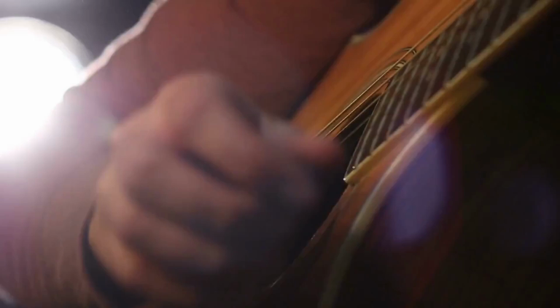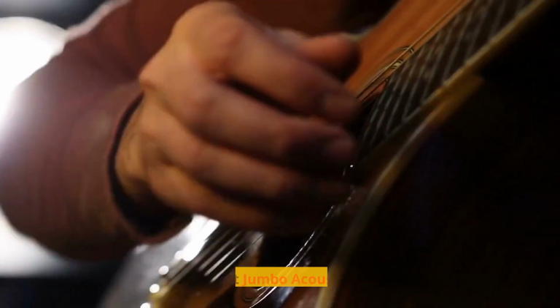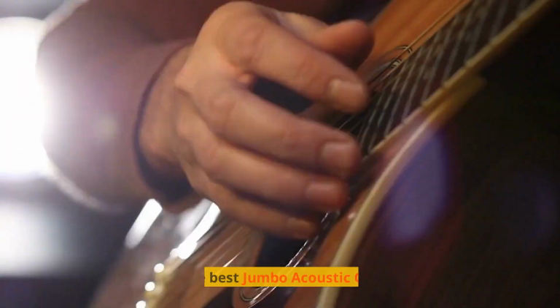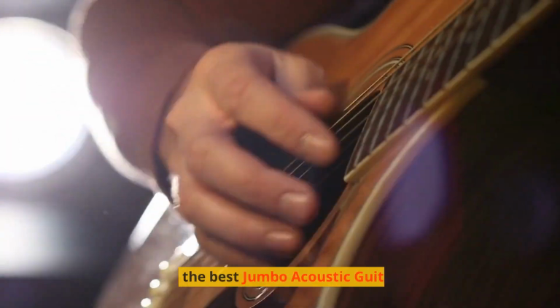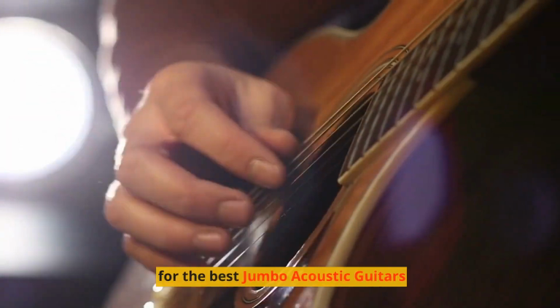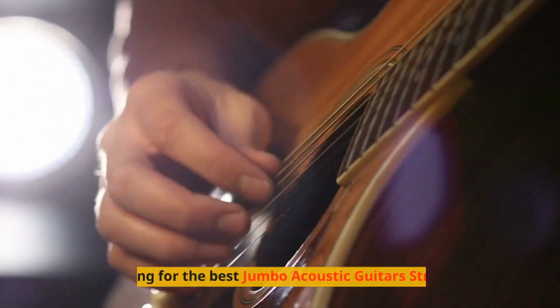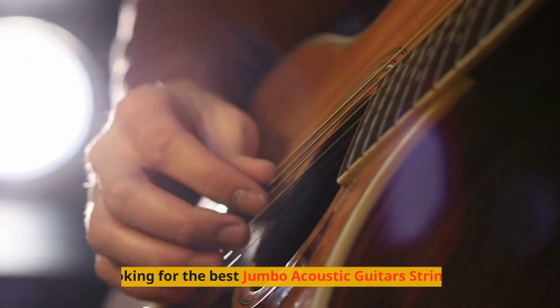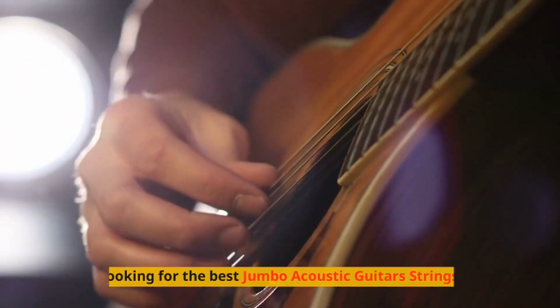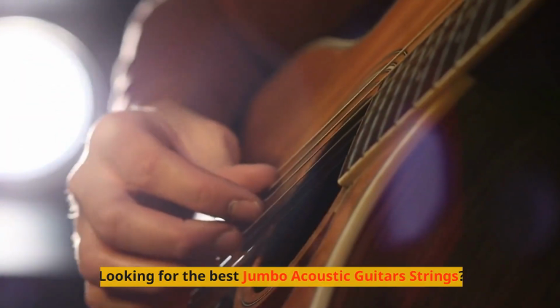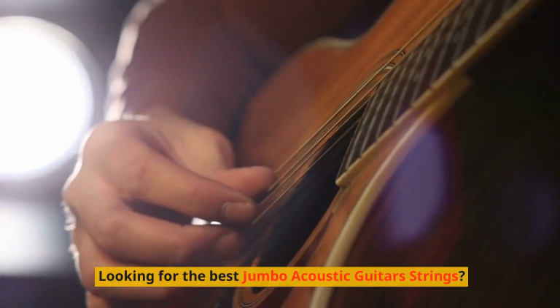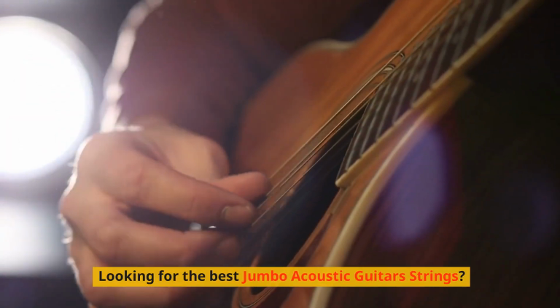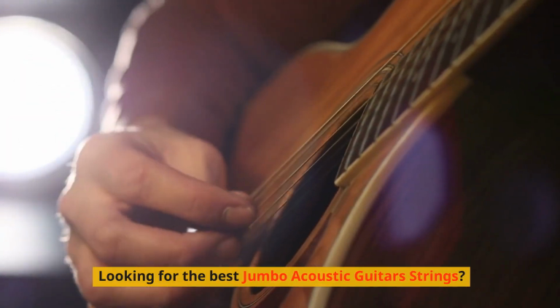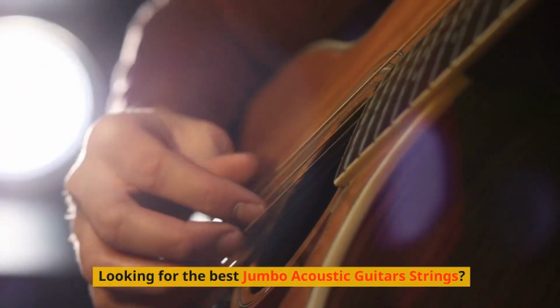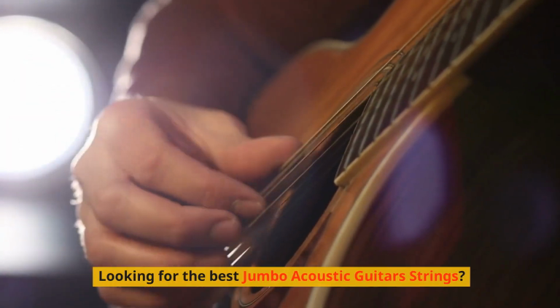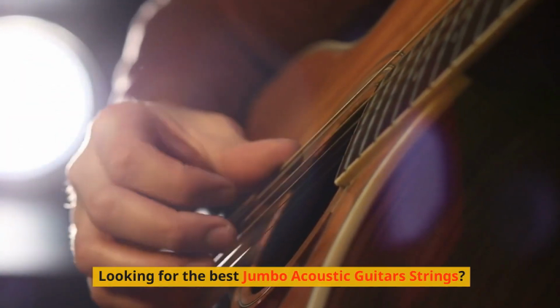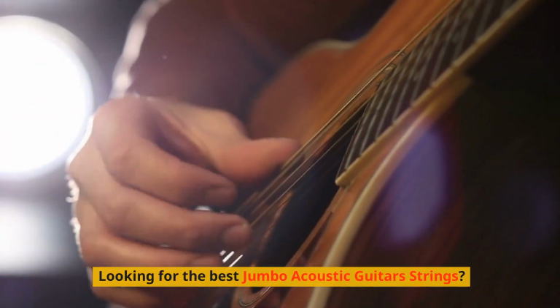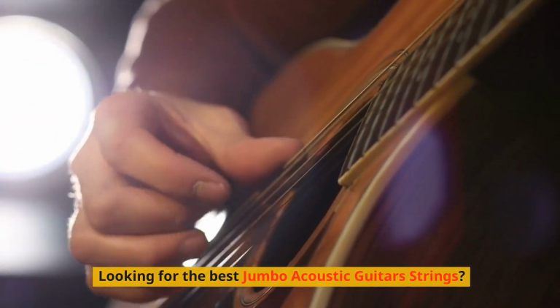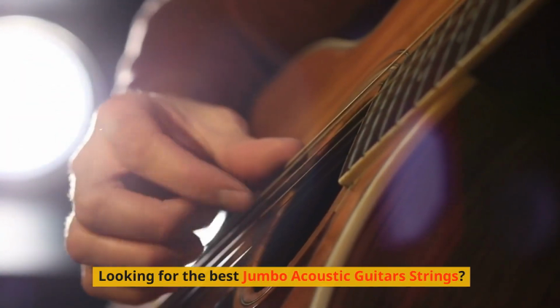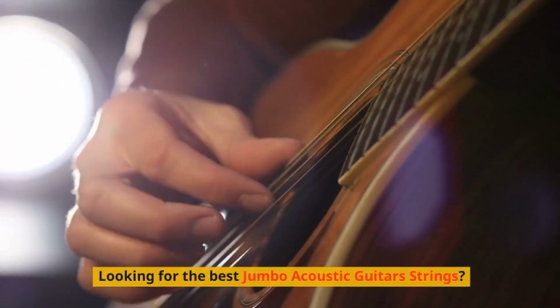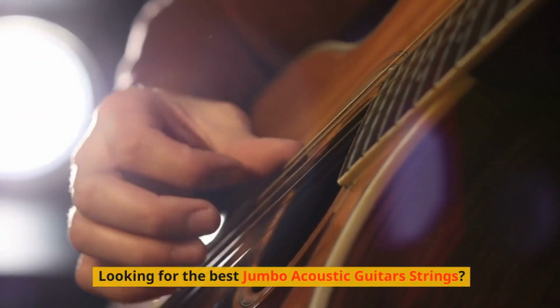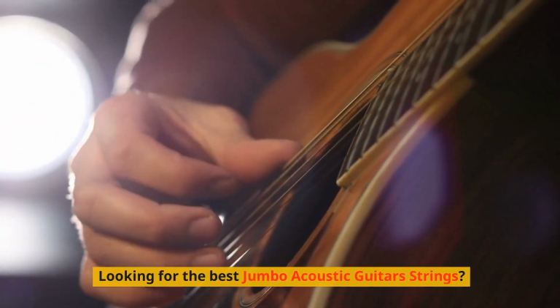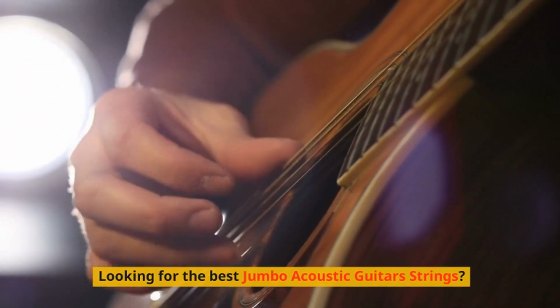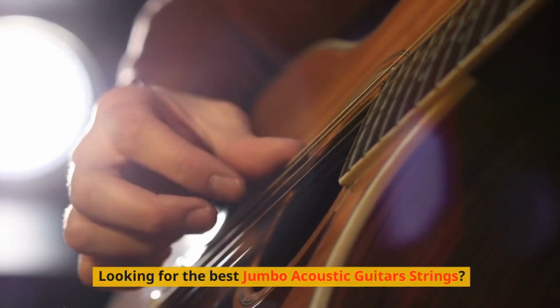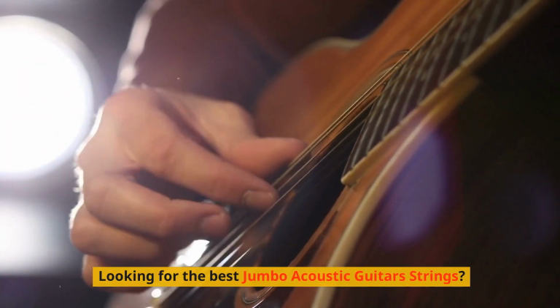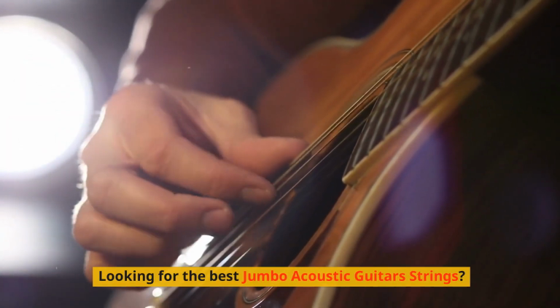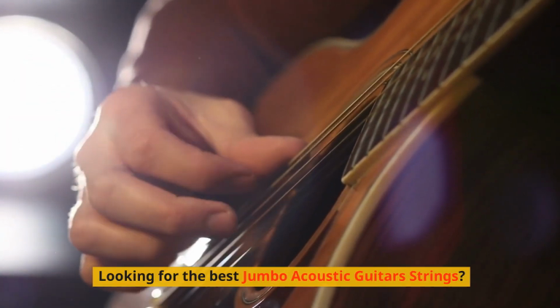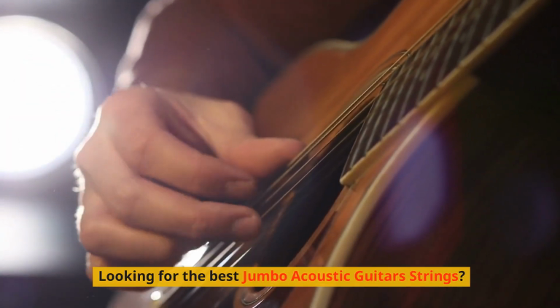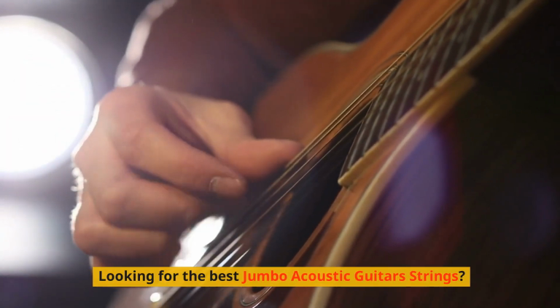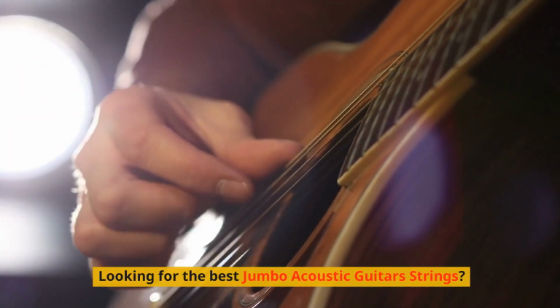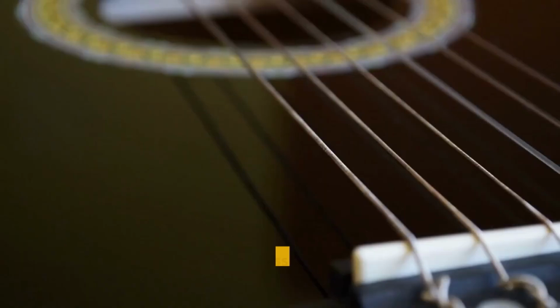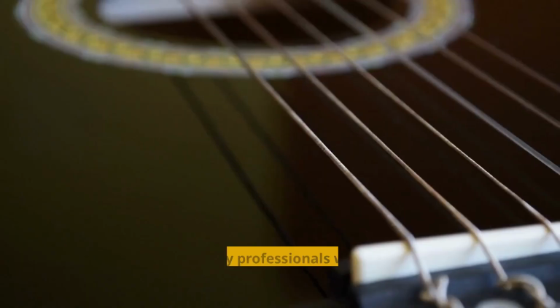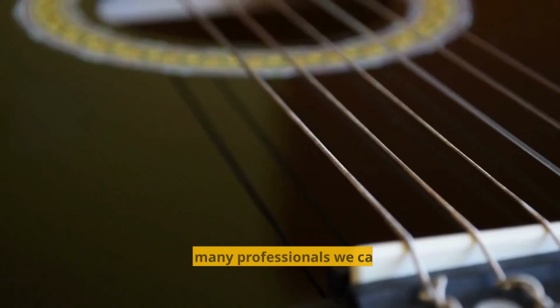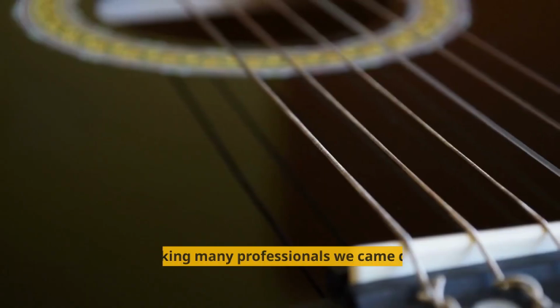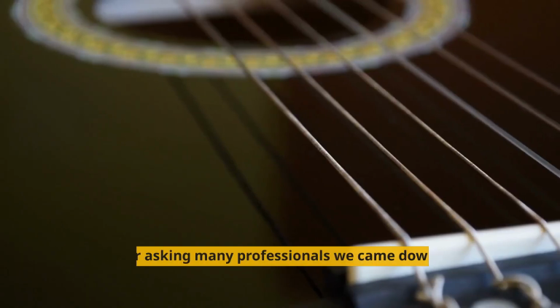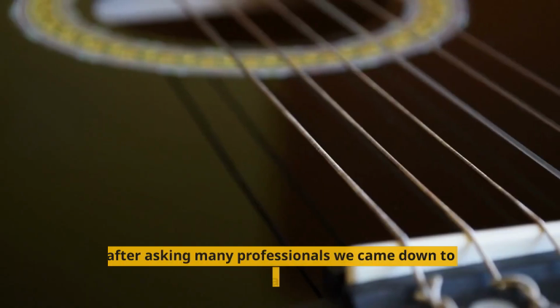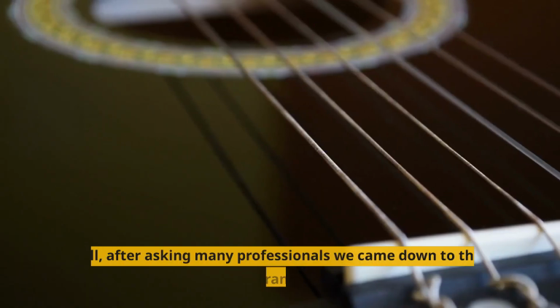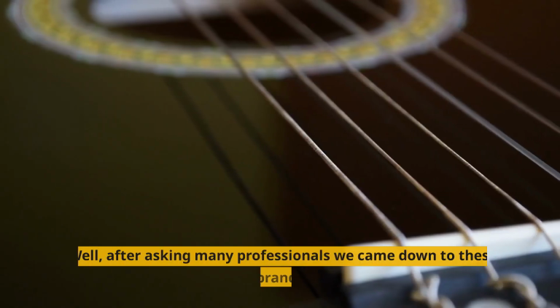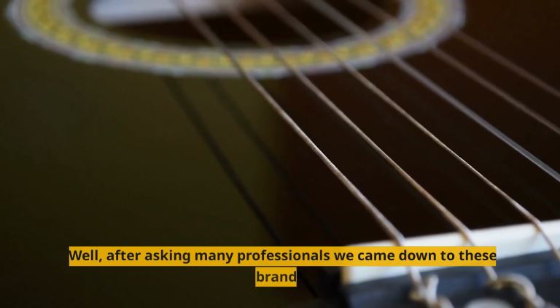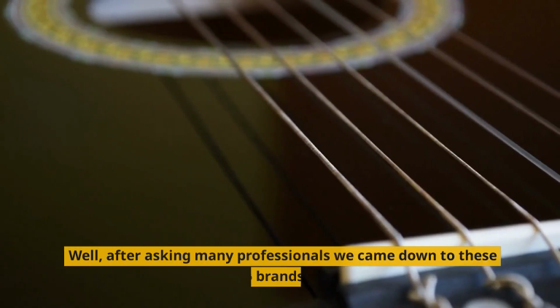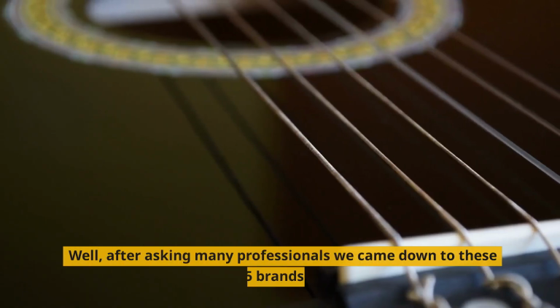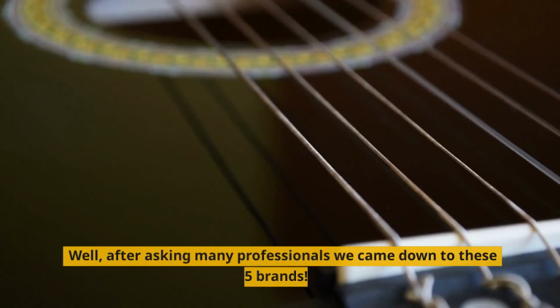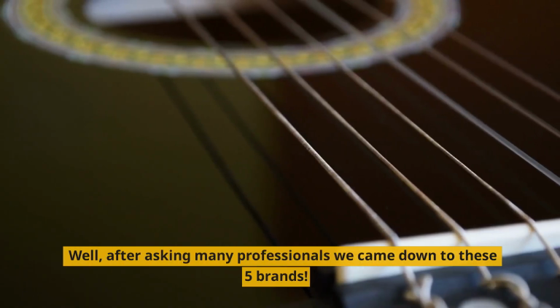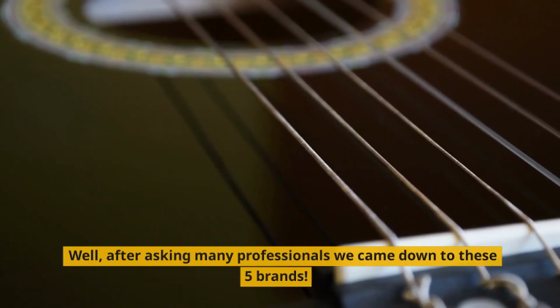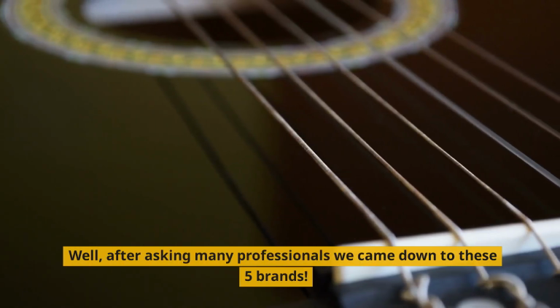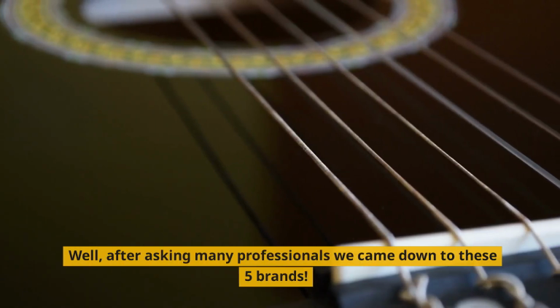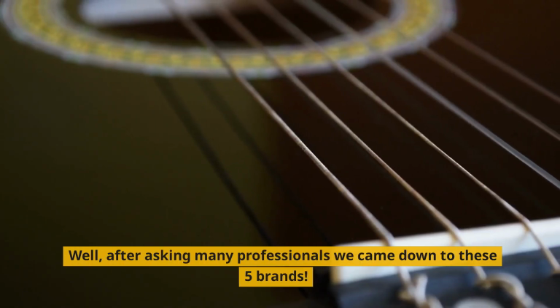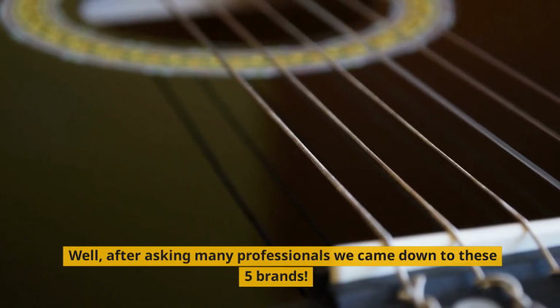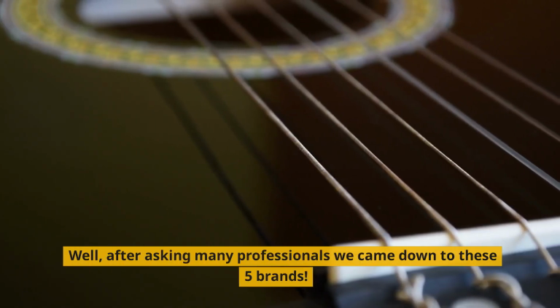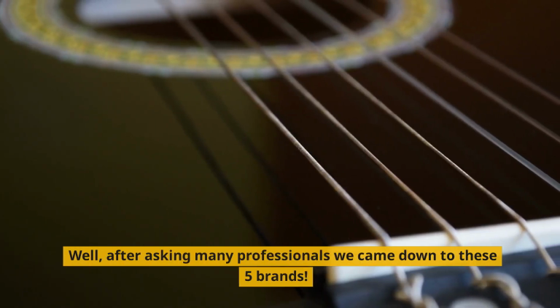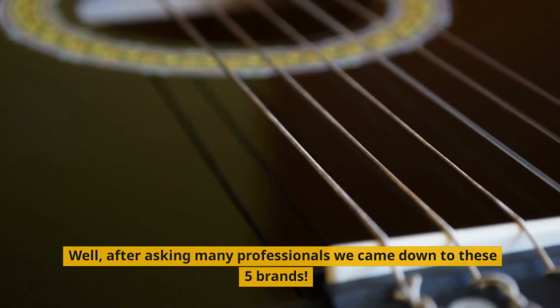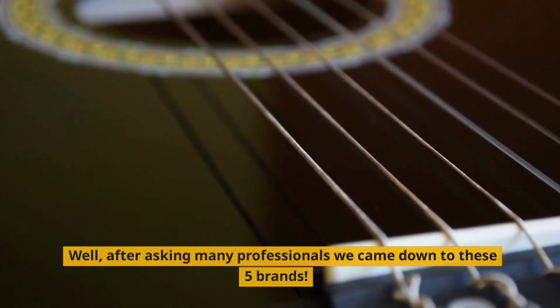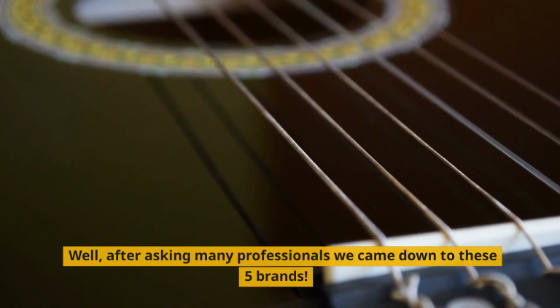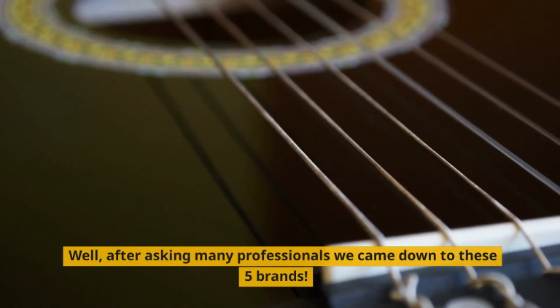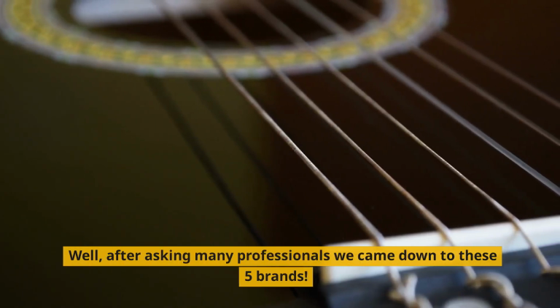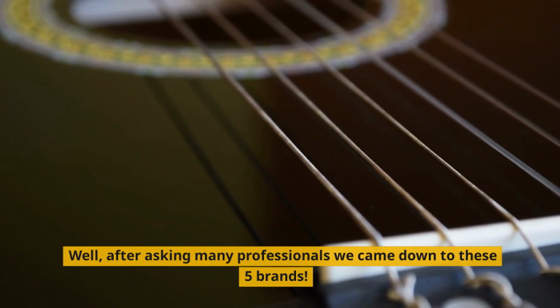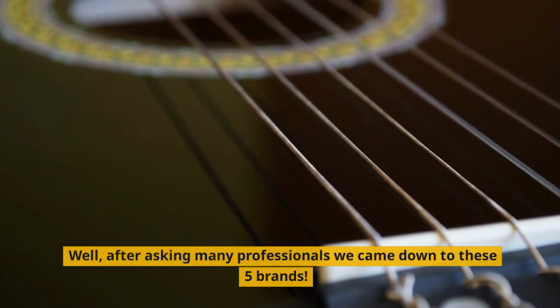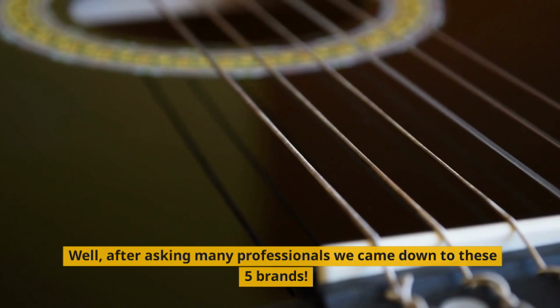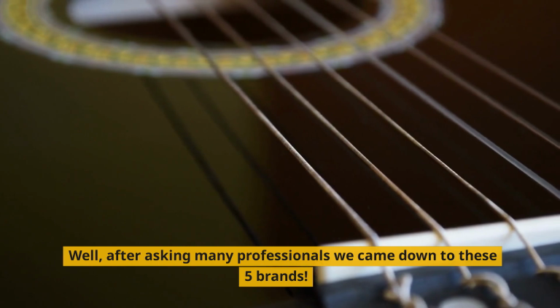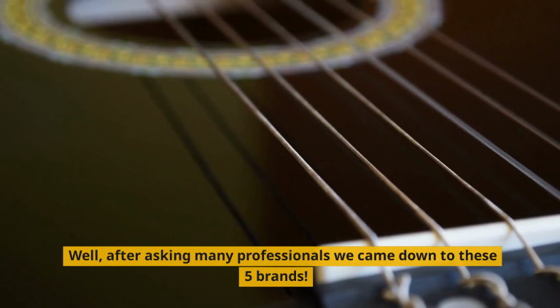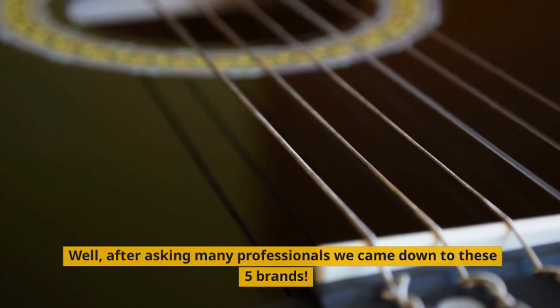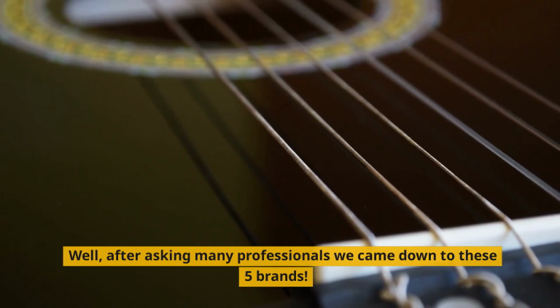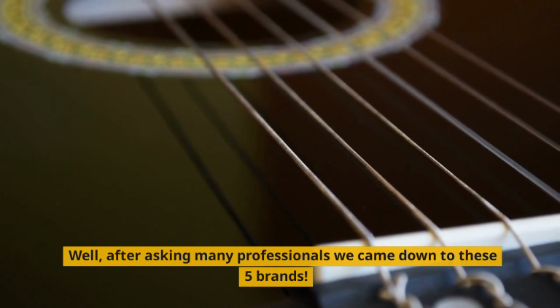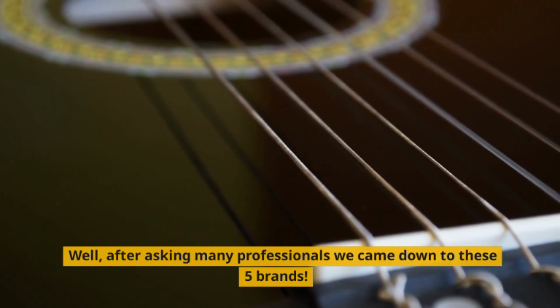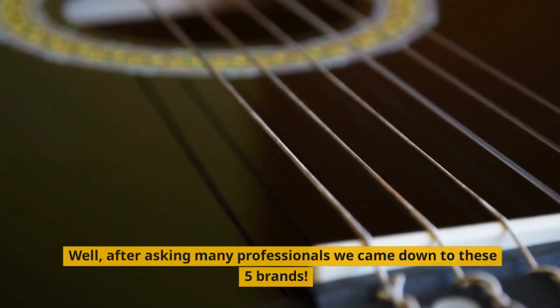Looking for the best jumbo acoustic guitar strings? Well, after asking many professionals we came down to these 5 brands.